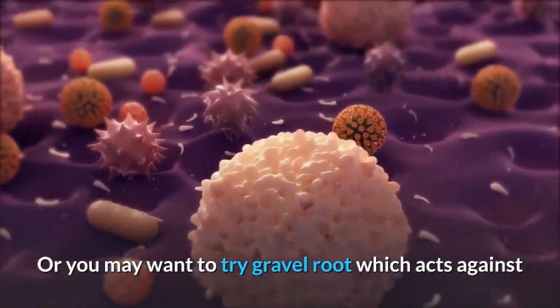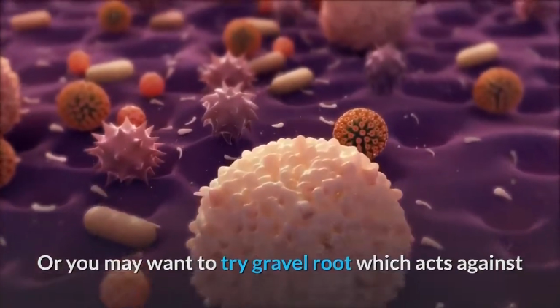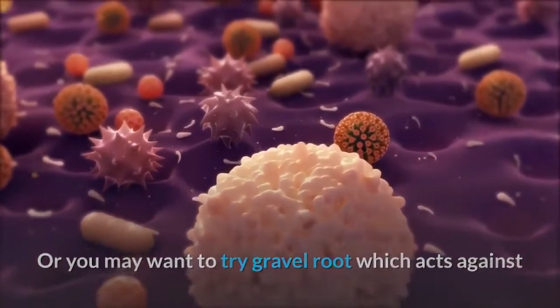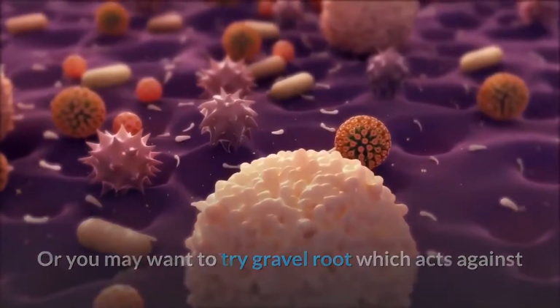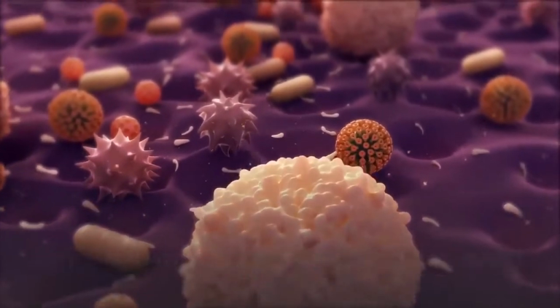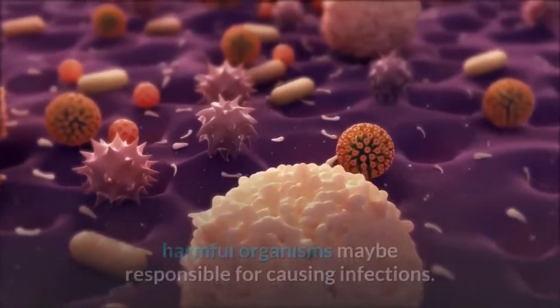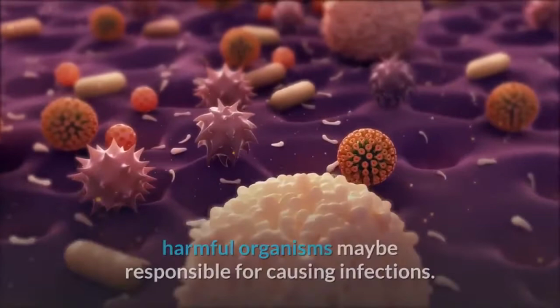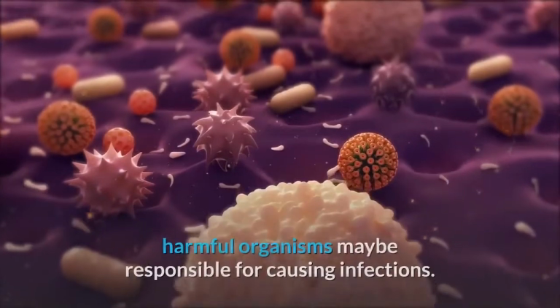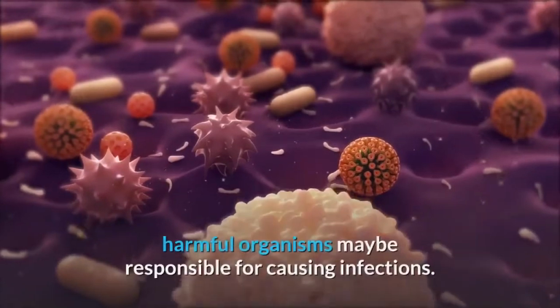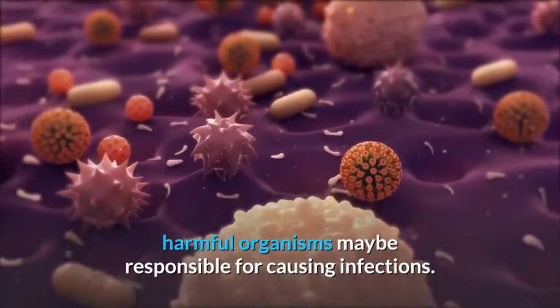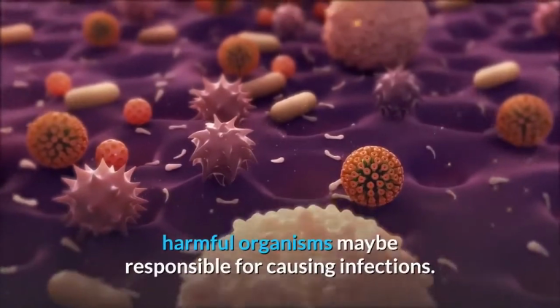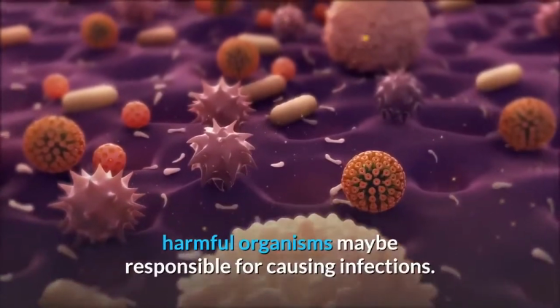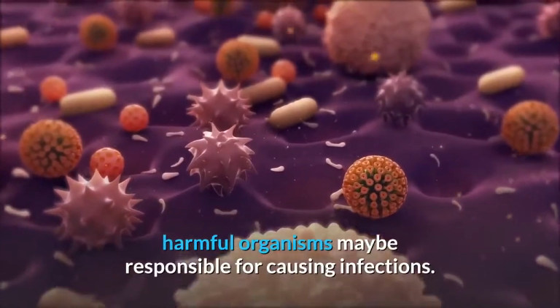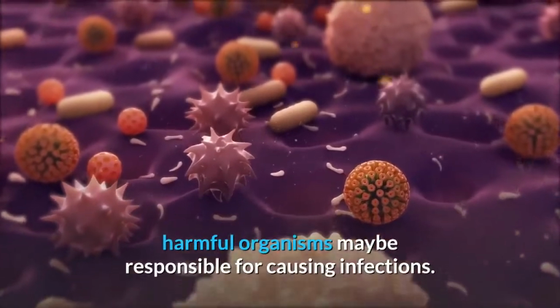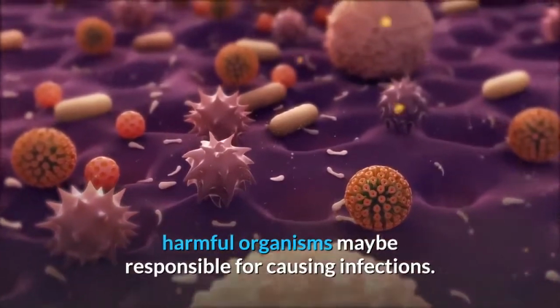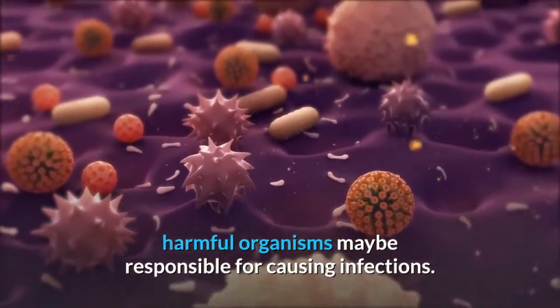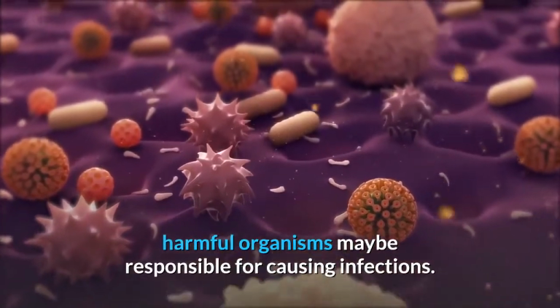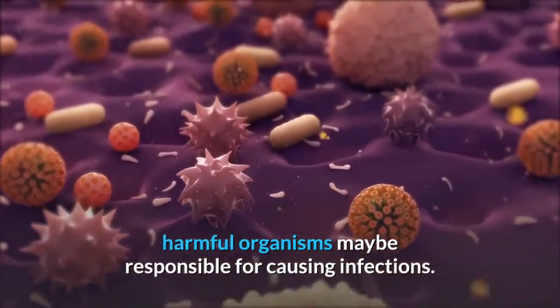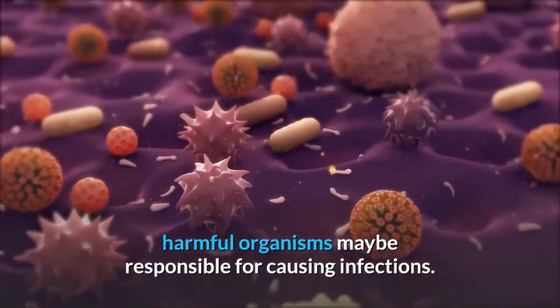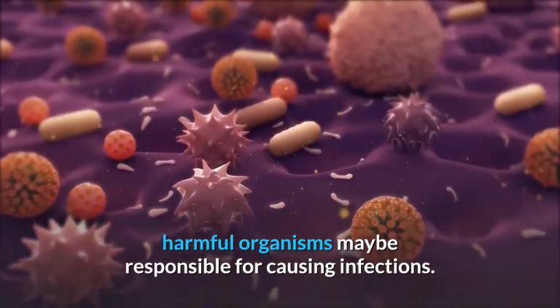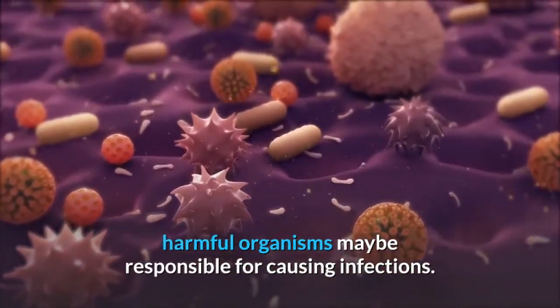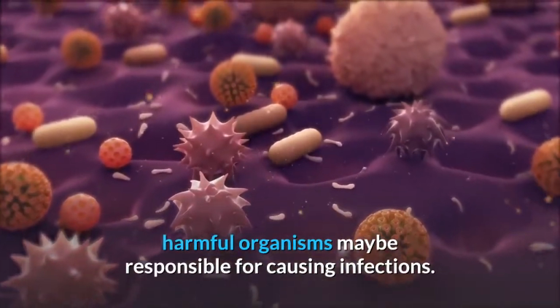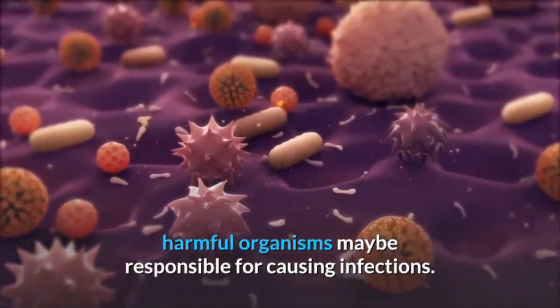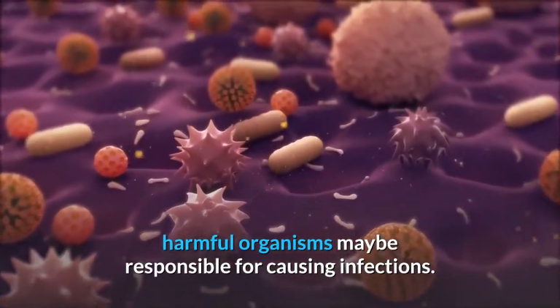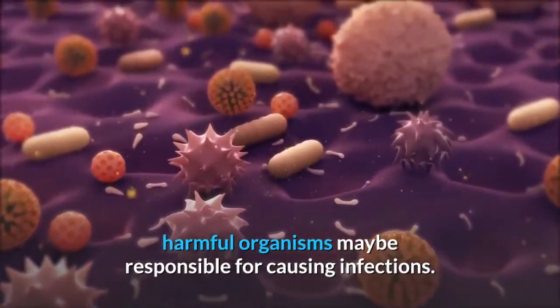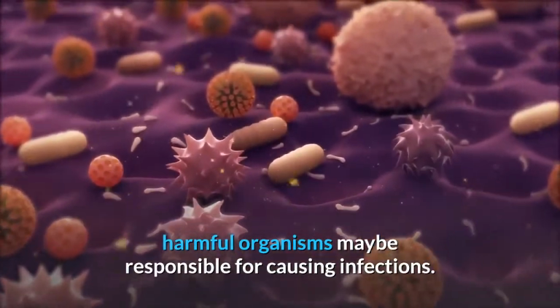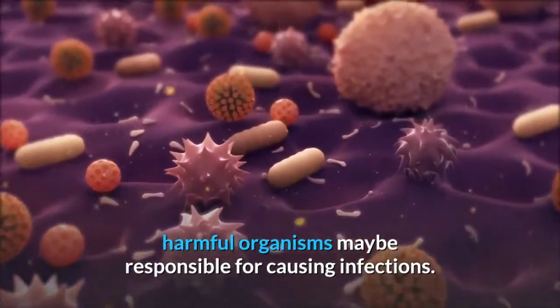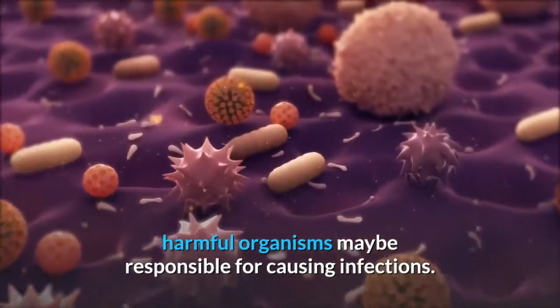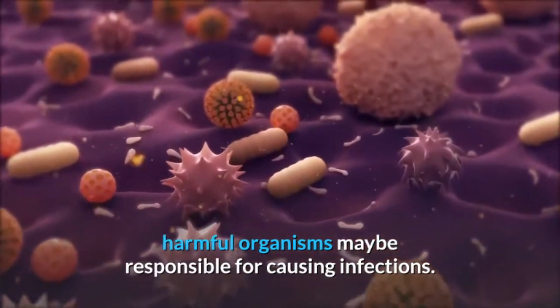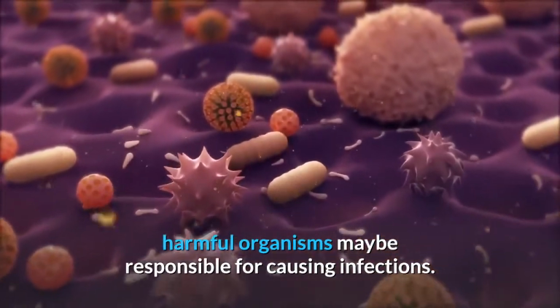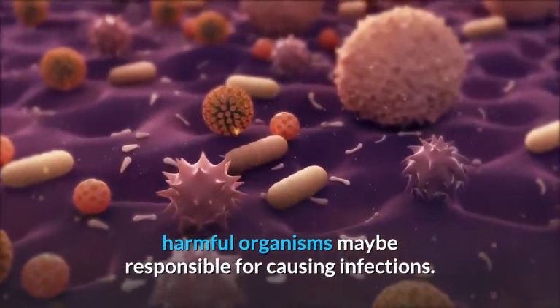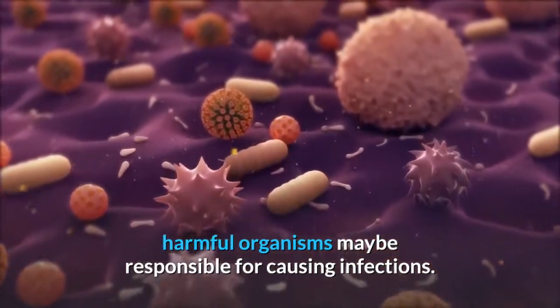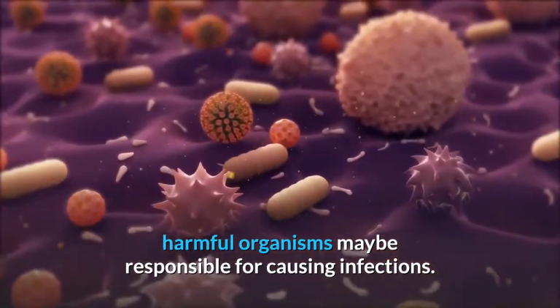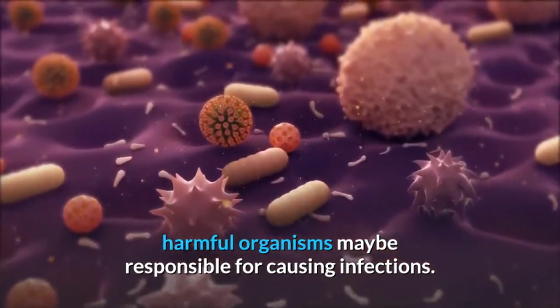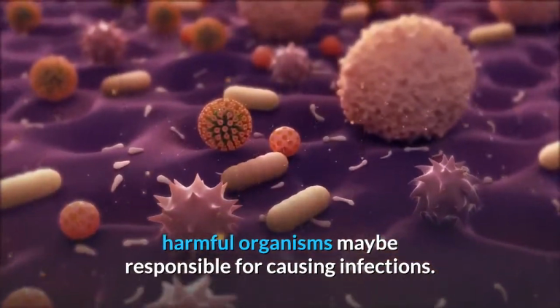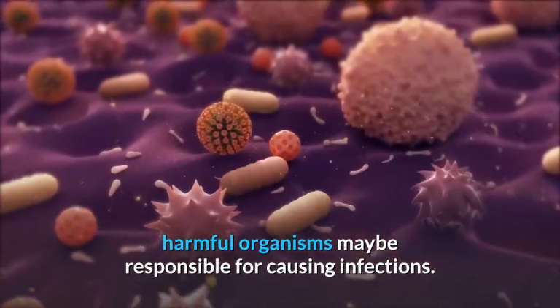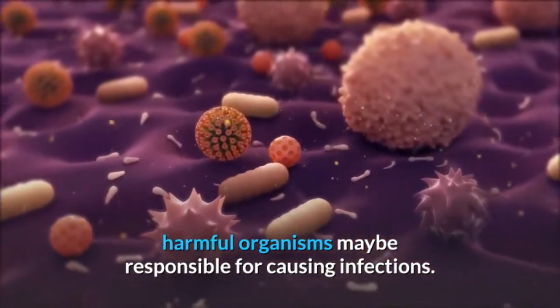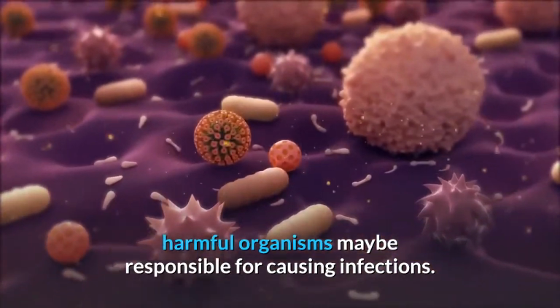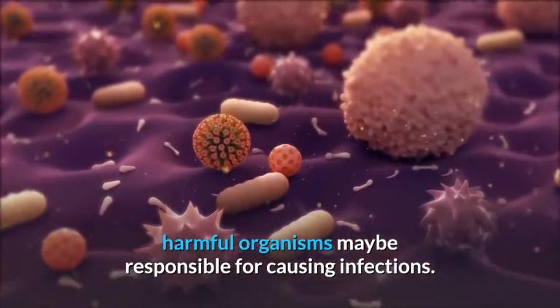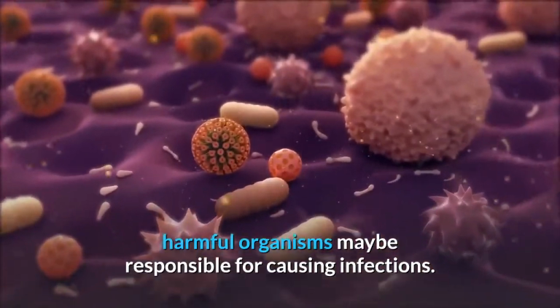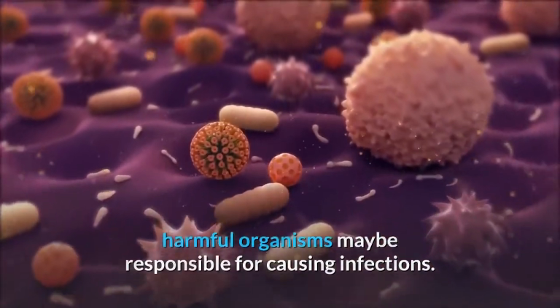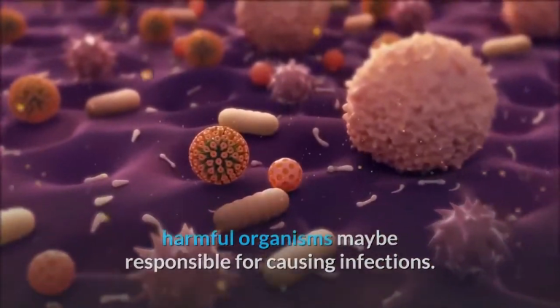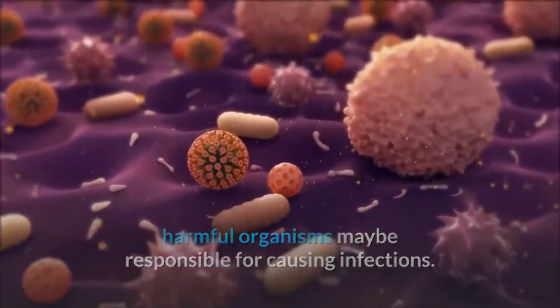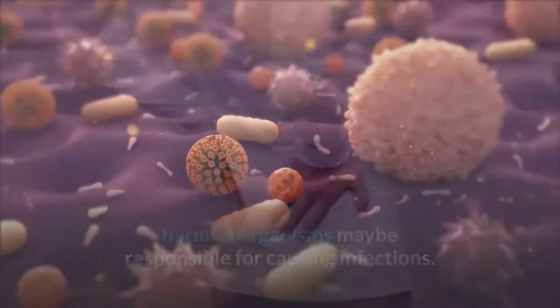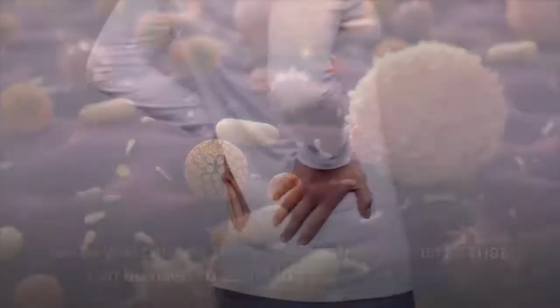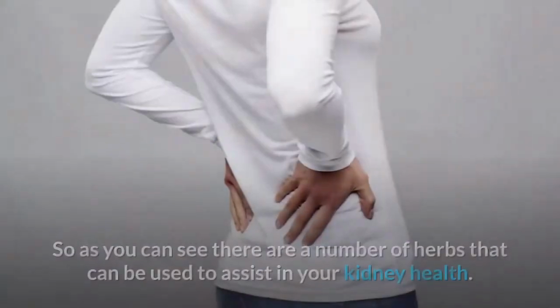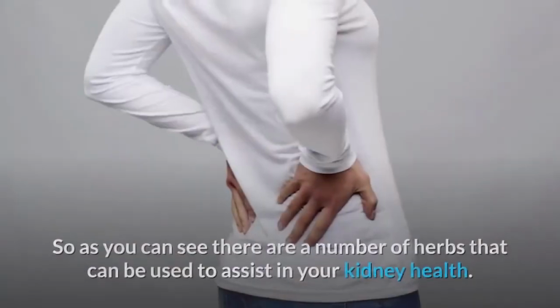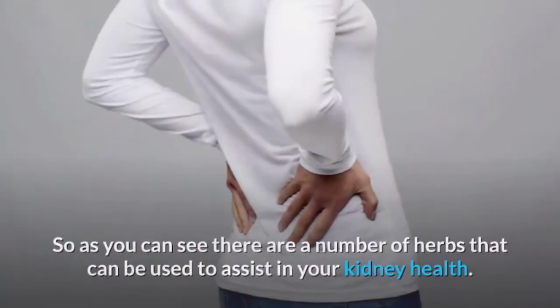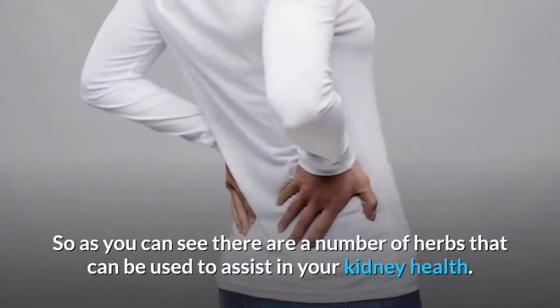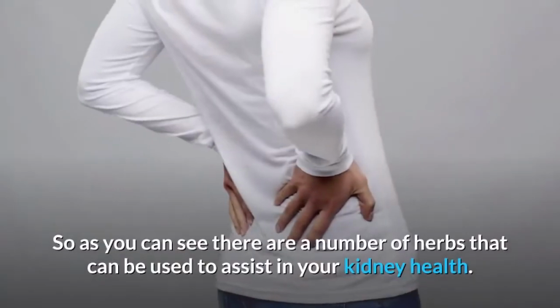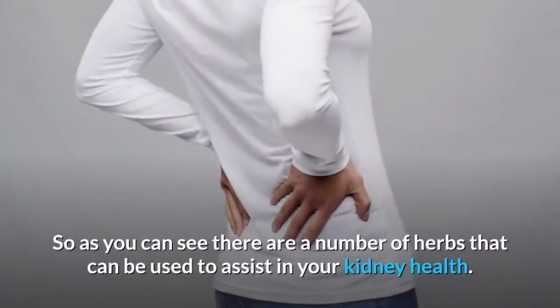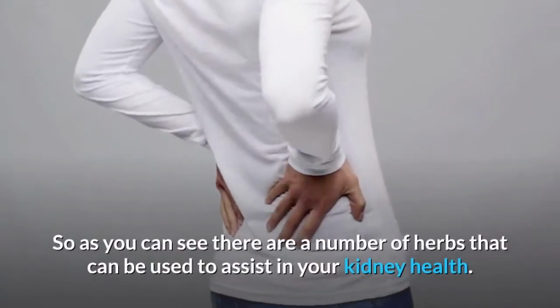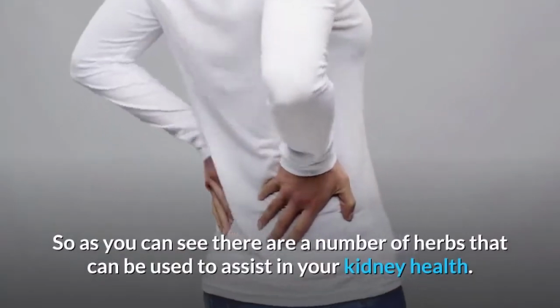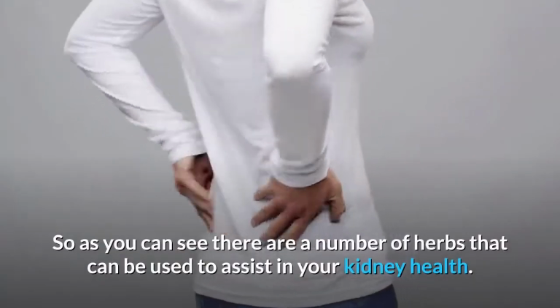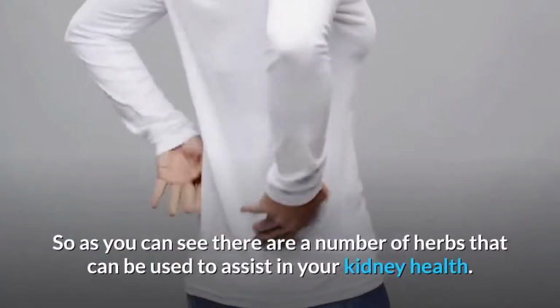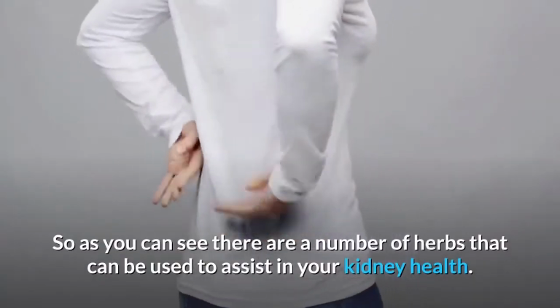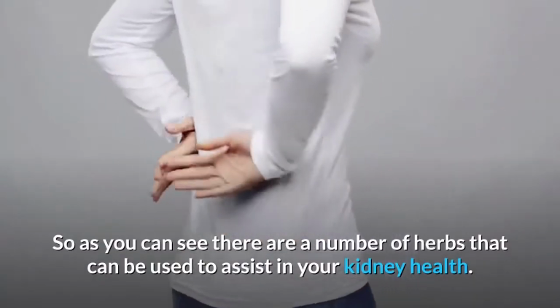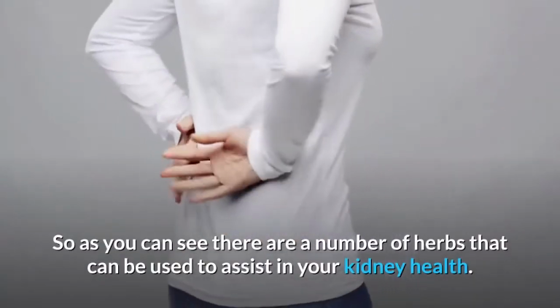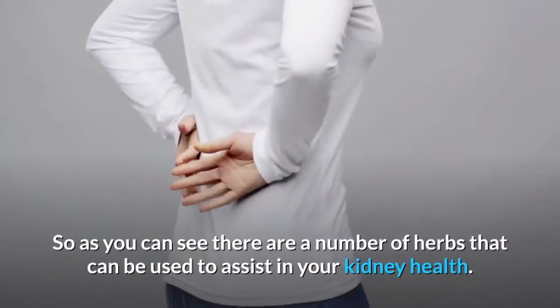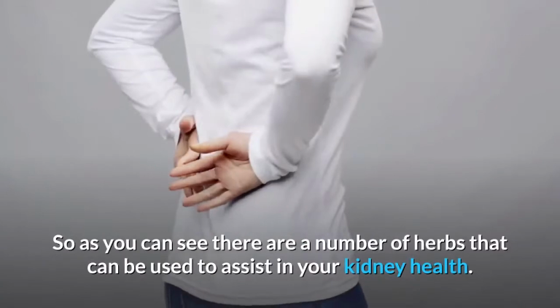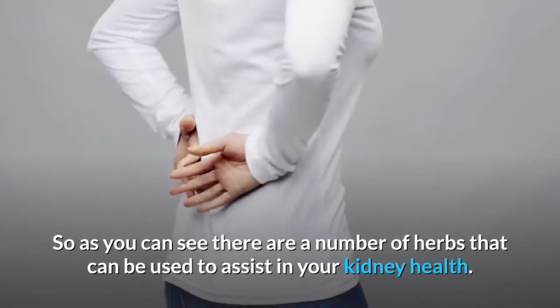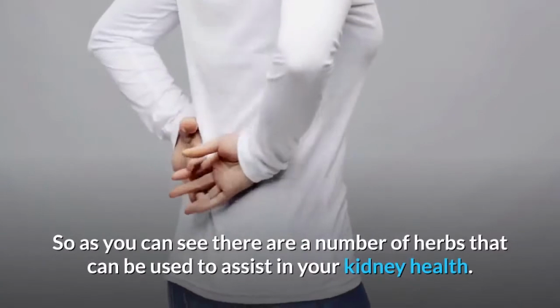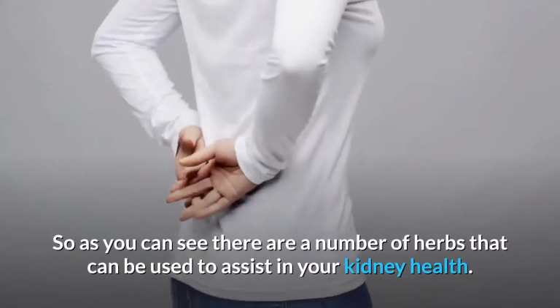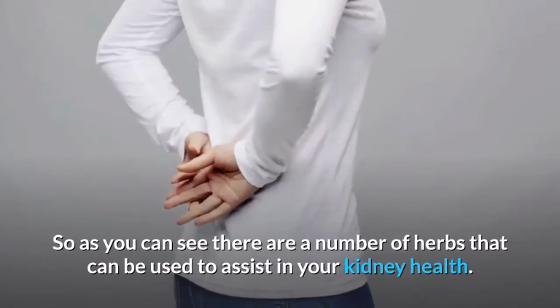Or you may want to try gravel root, which acts against harmful organisms that may be responsible for causing infections. So as you can see, there are a number of herbs that can be used to assist in your kidney health.